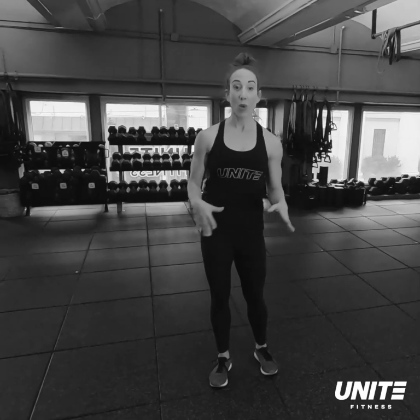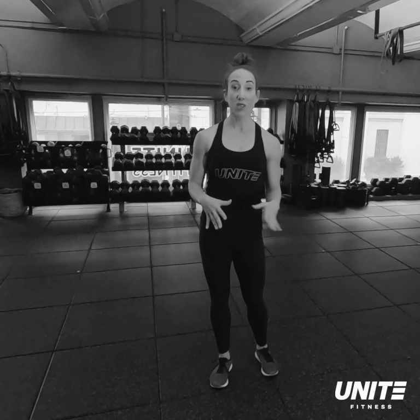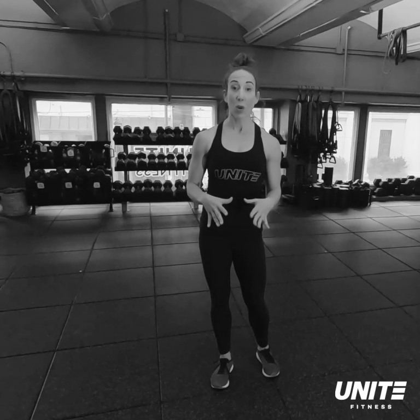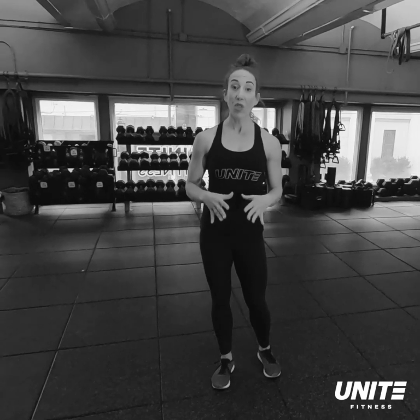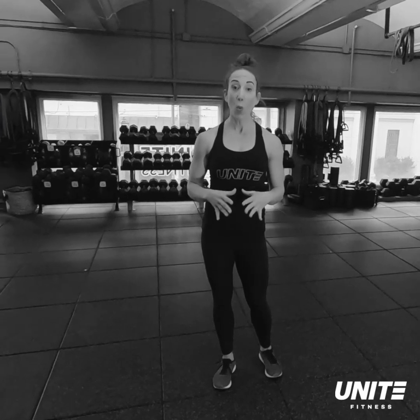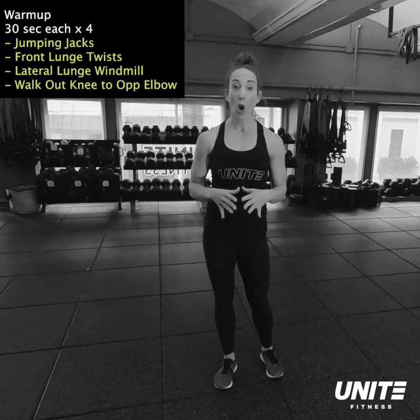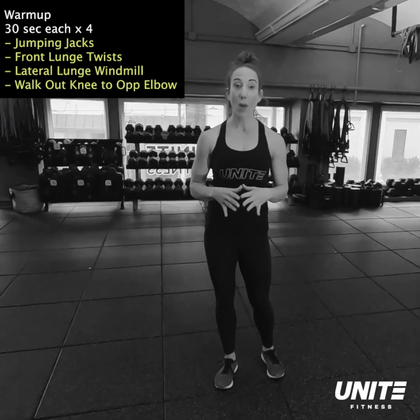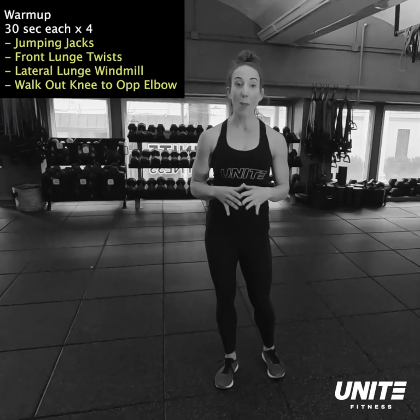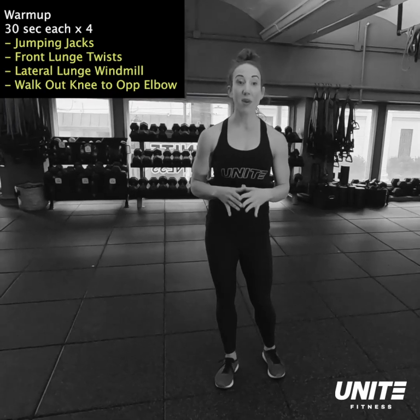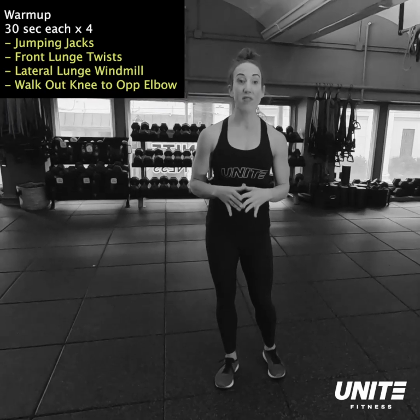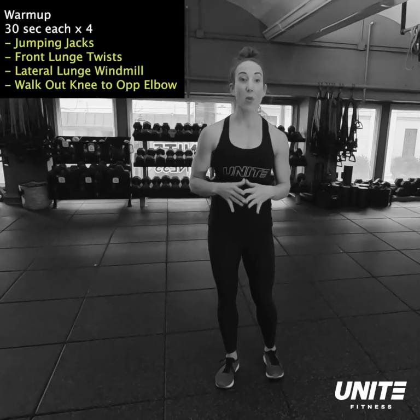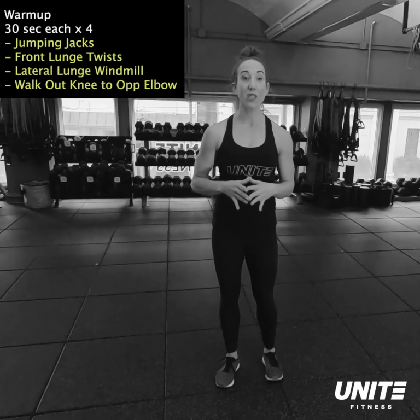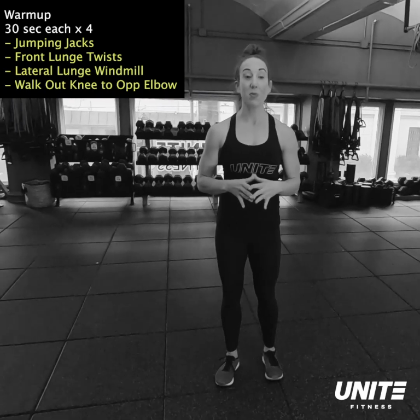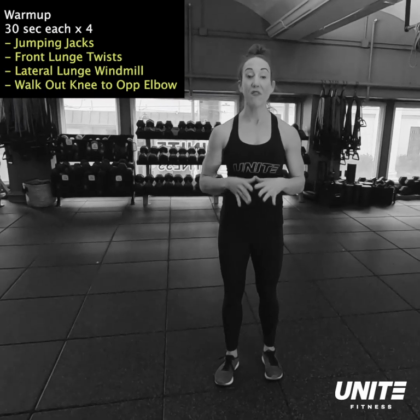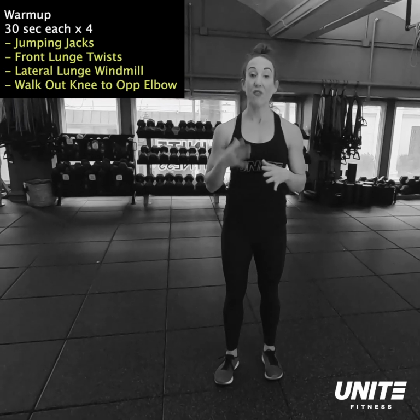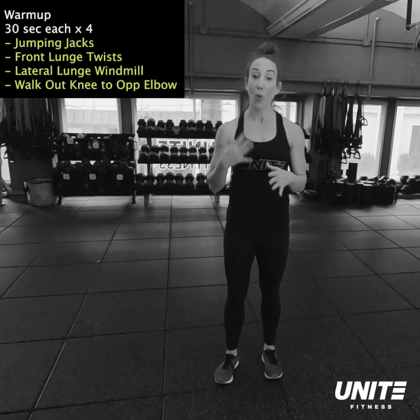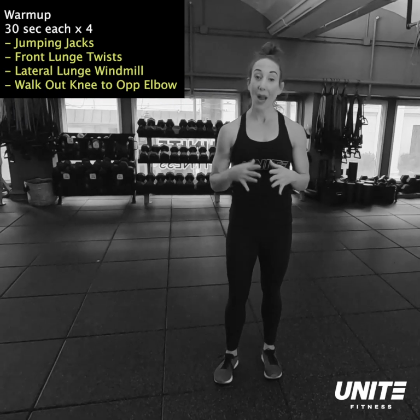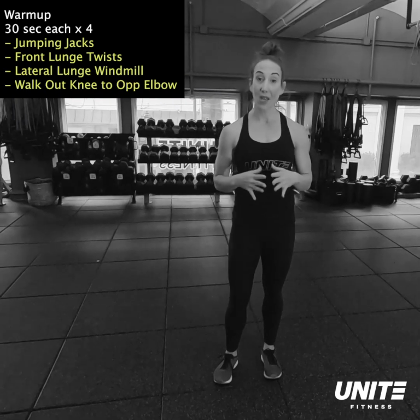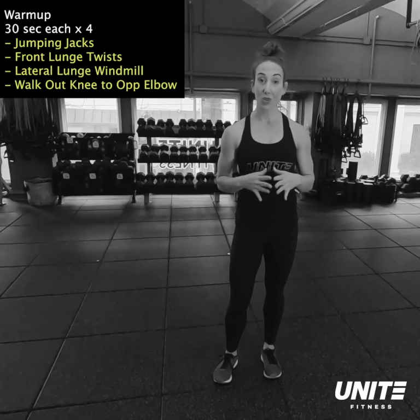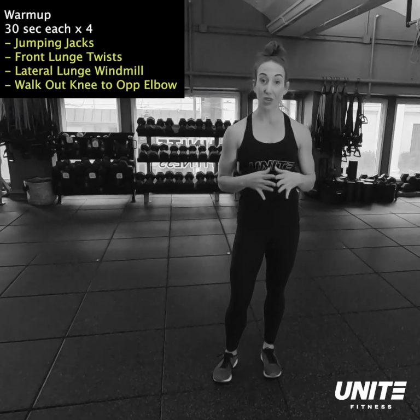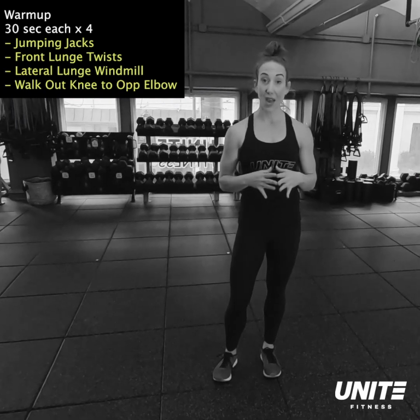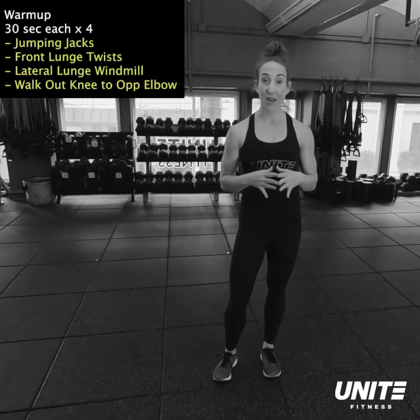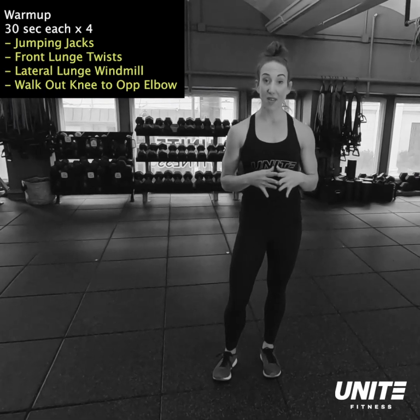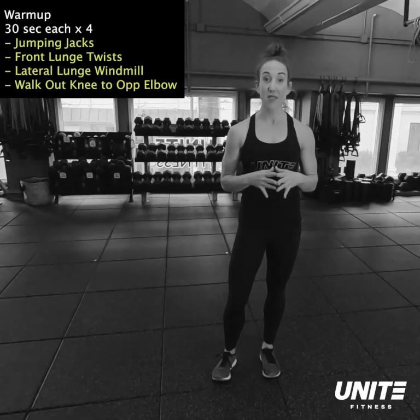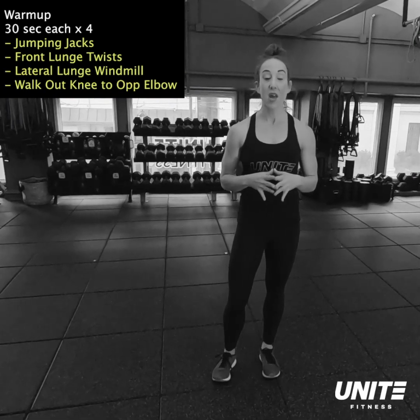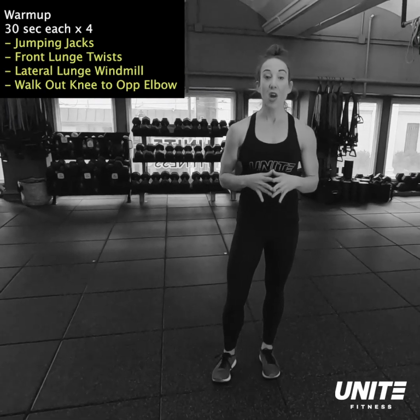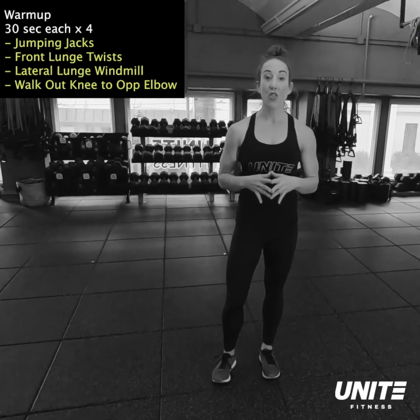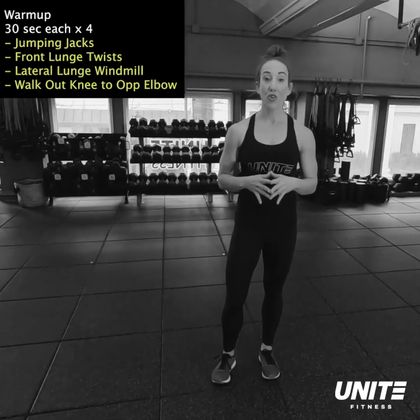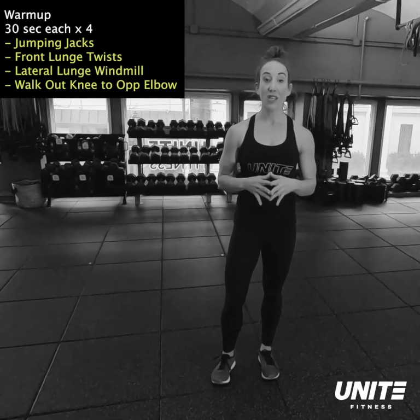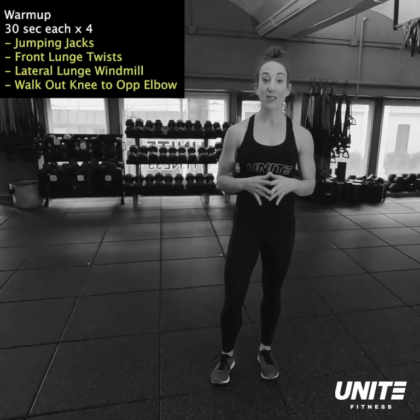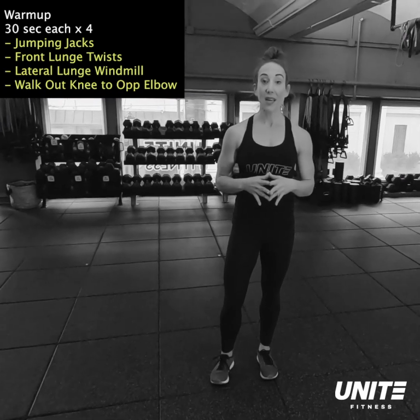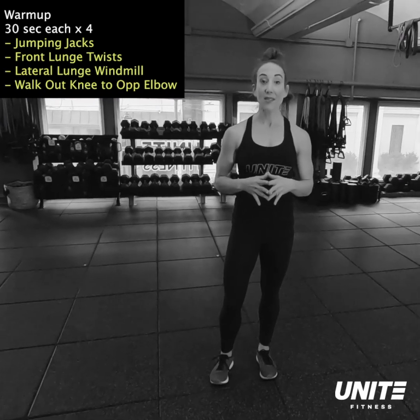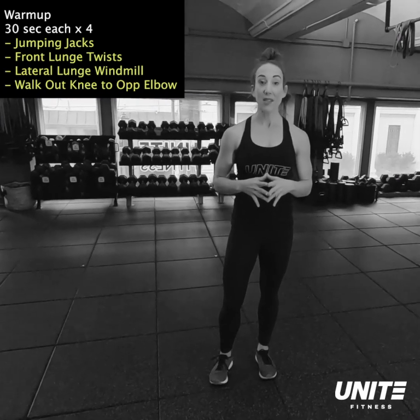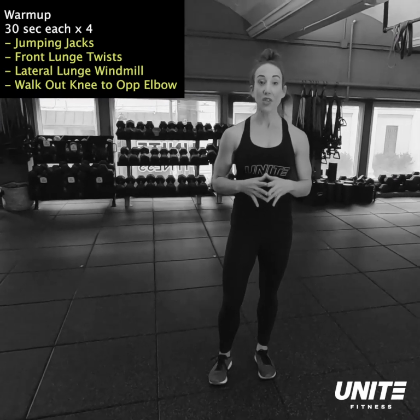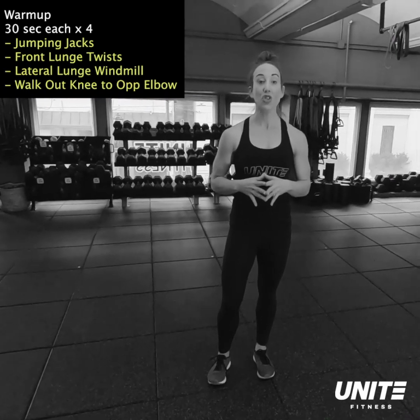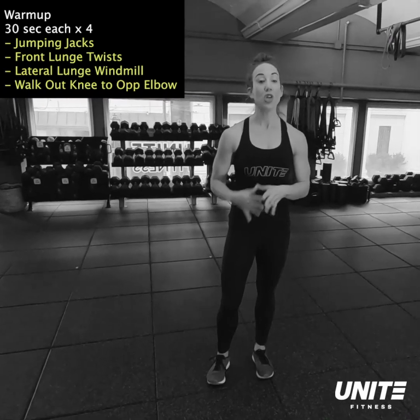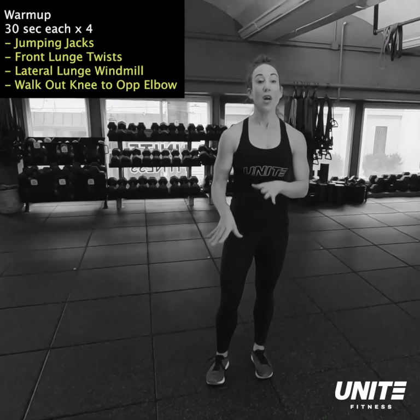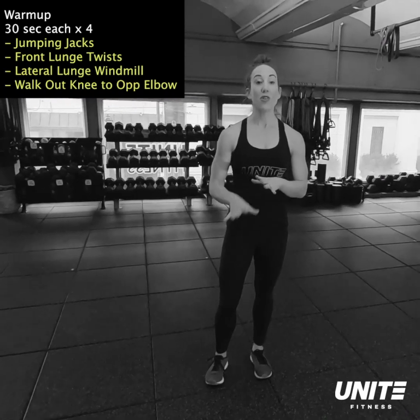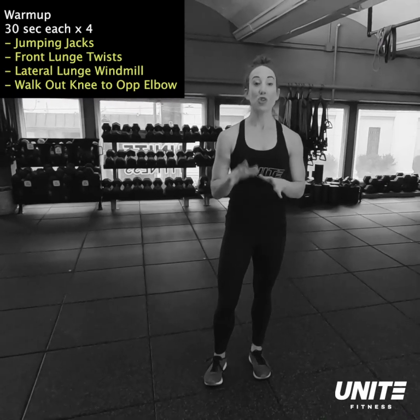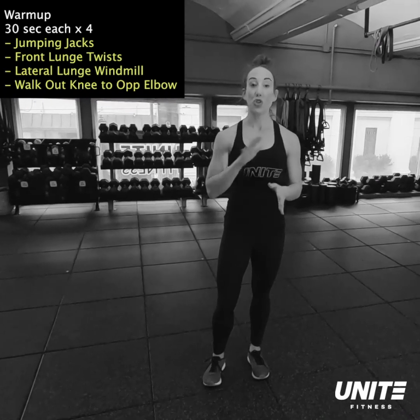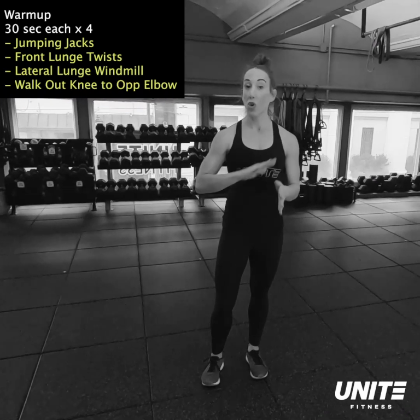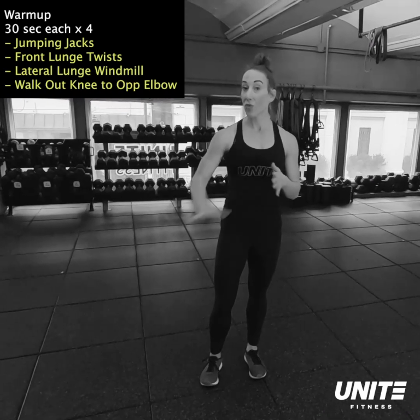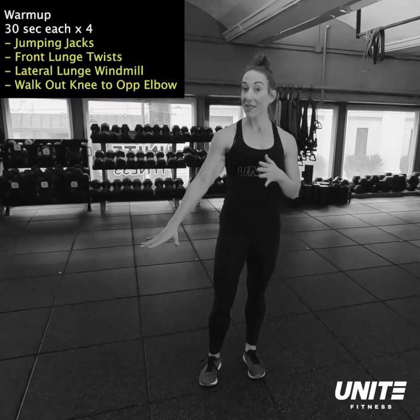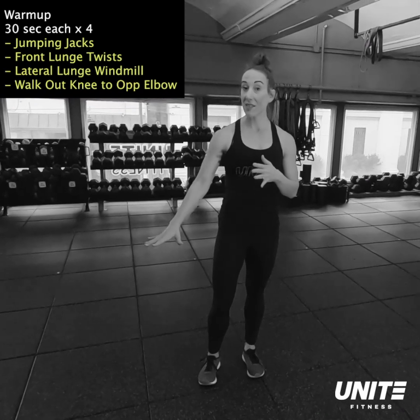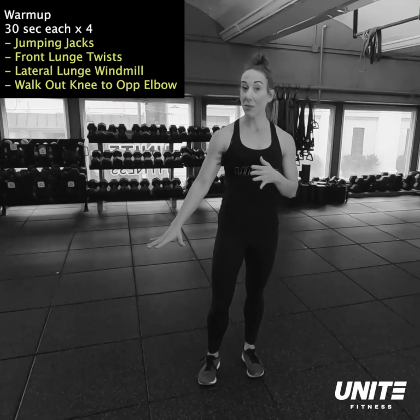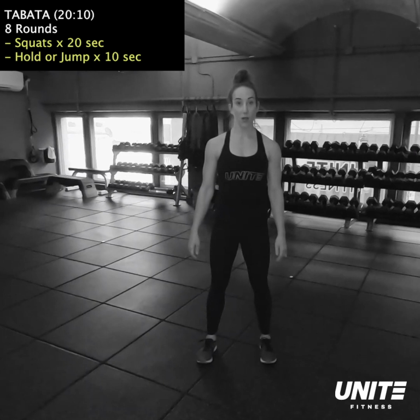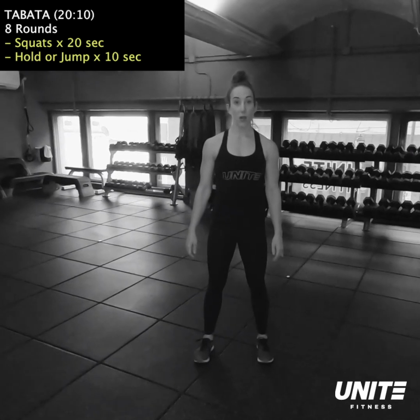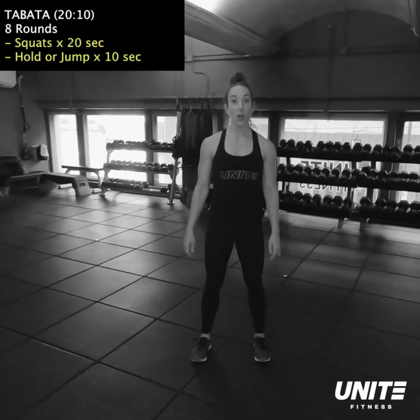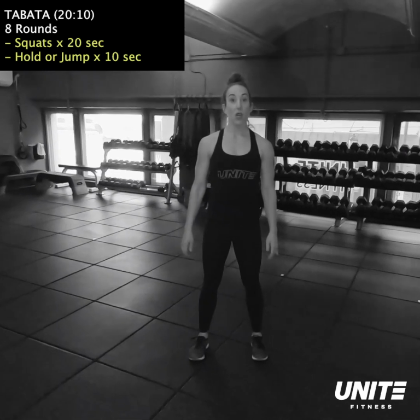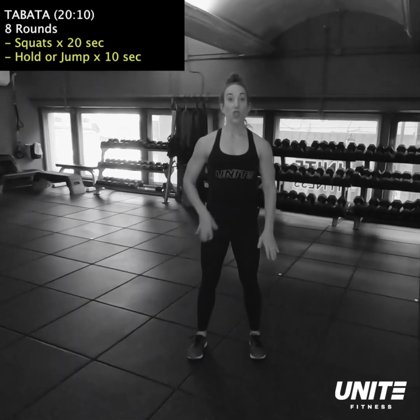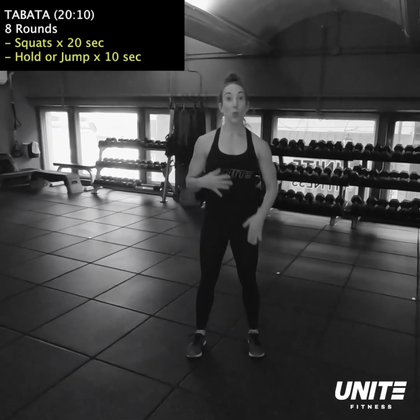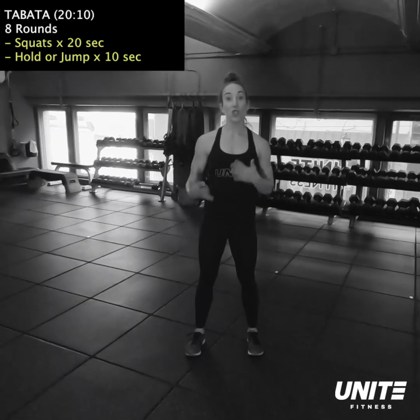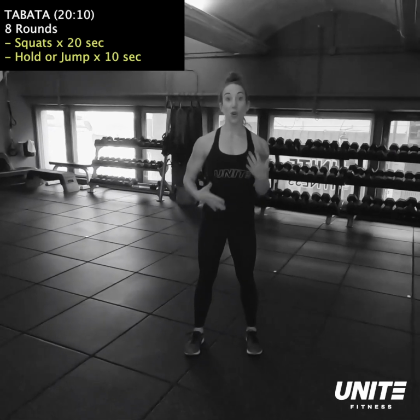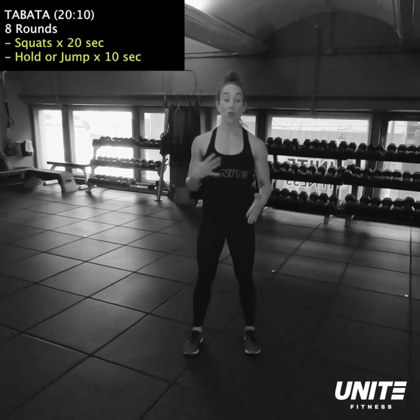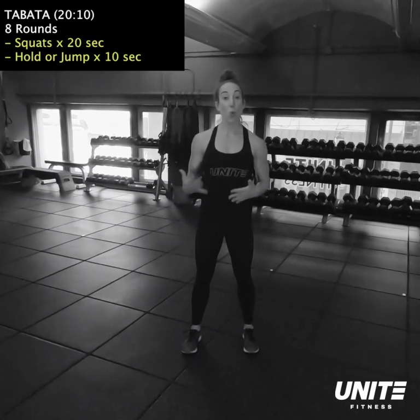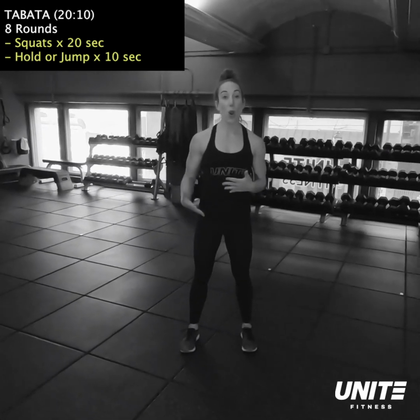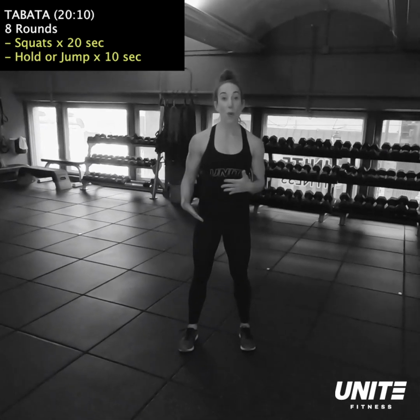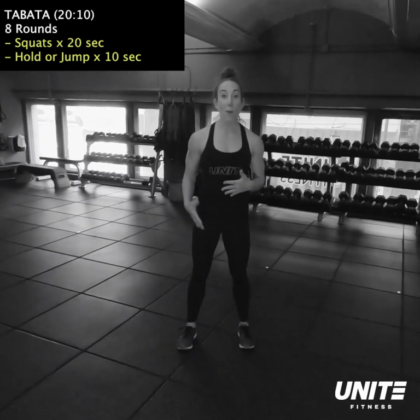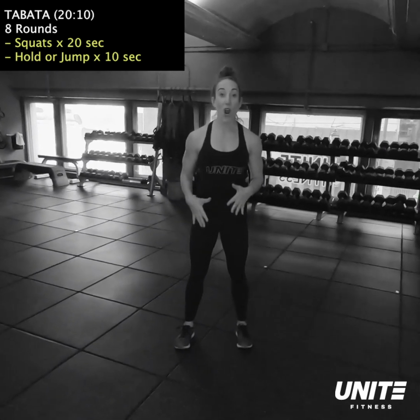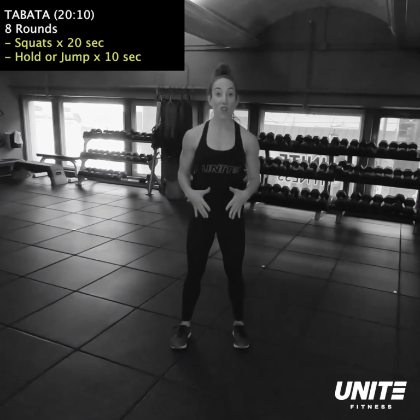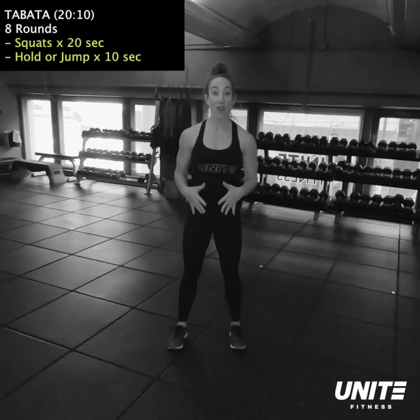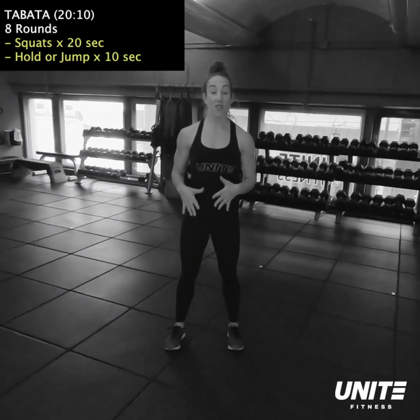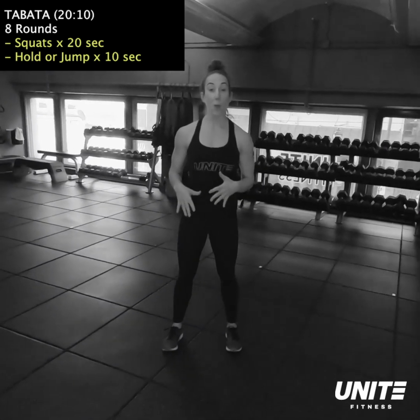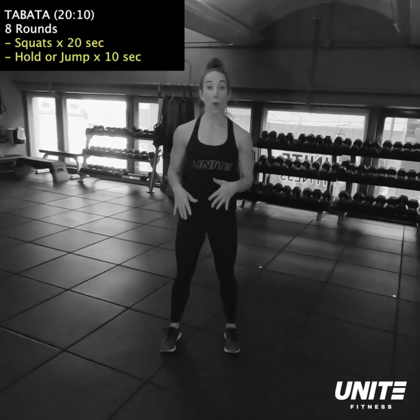We're gonna start with a warmup. It's going to be four exercises, 30 seconds each. There's no rest in between — we're just gonna go for eight minutes straight through.